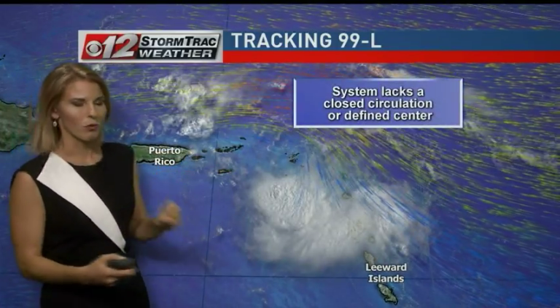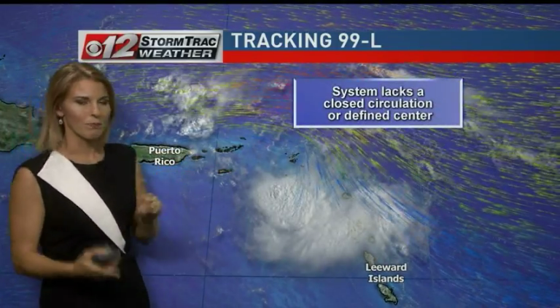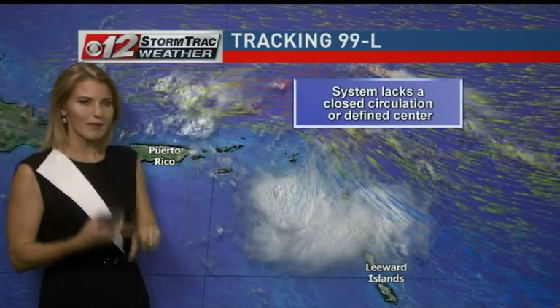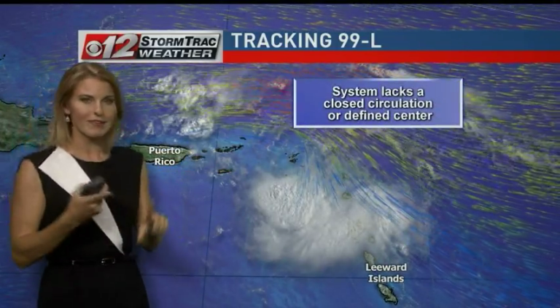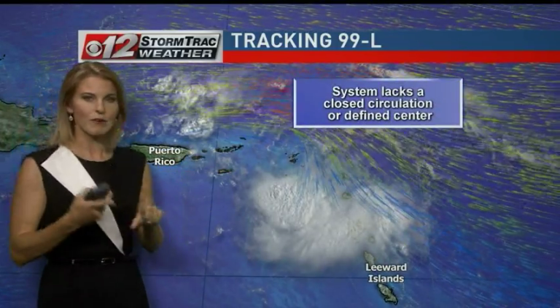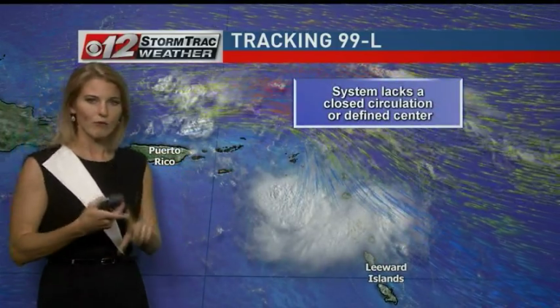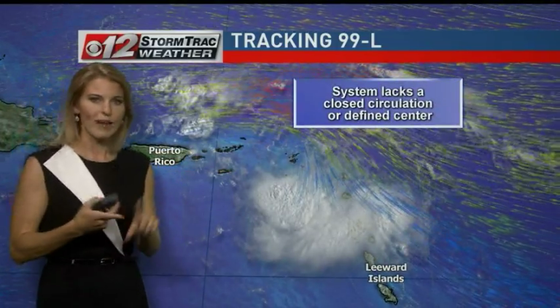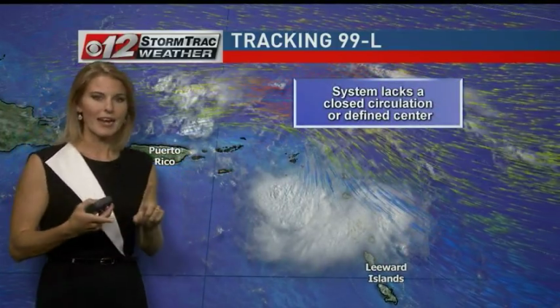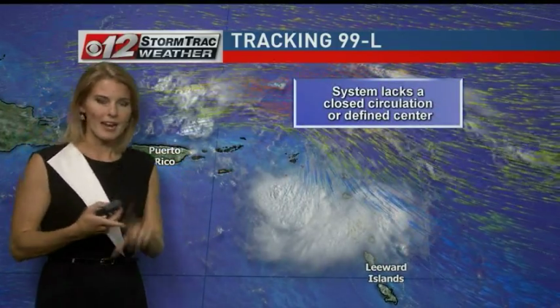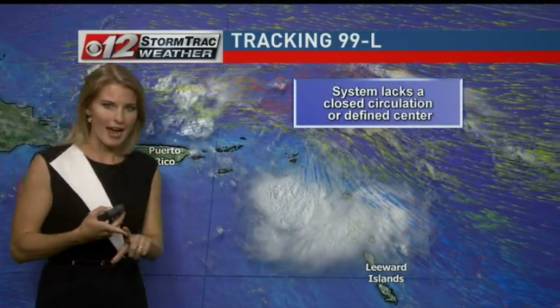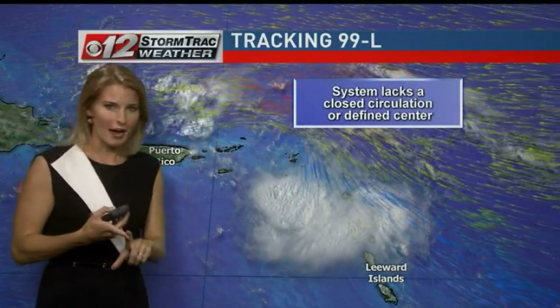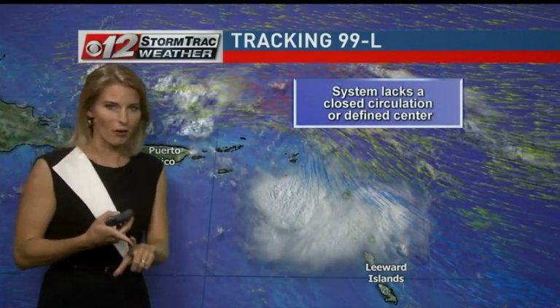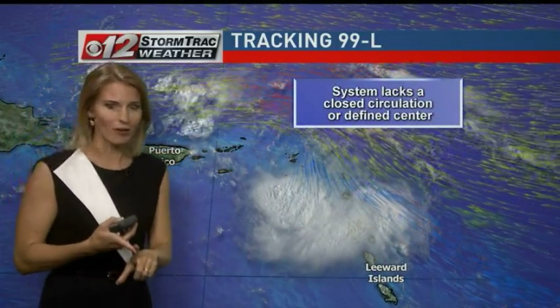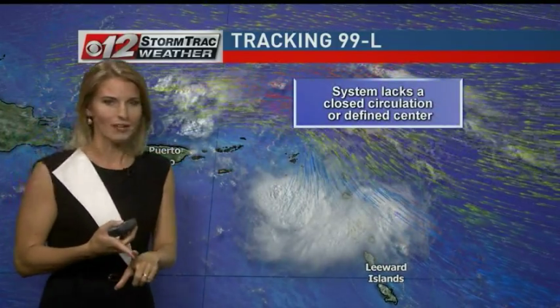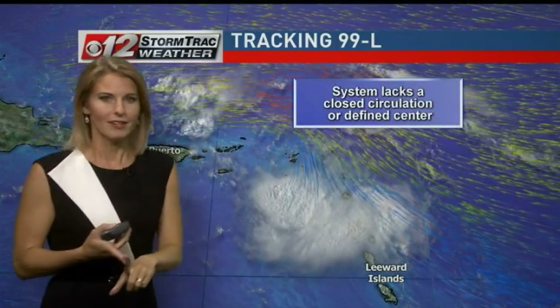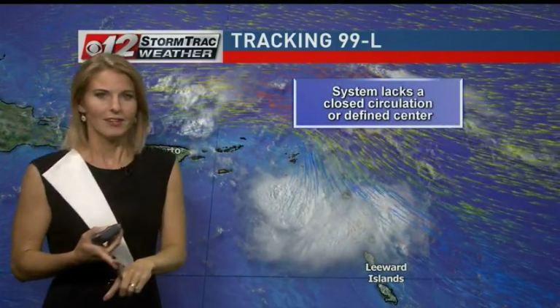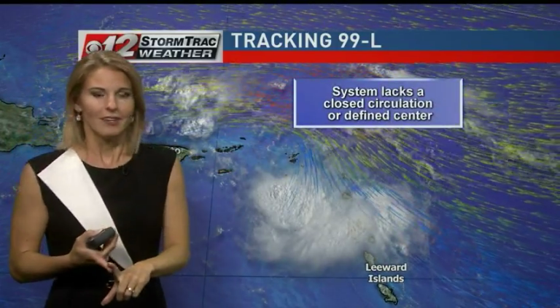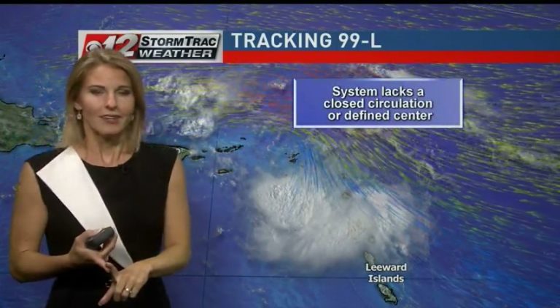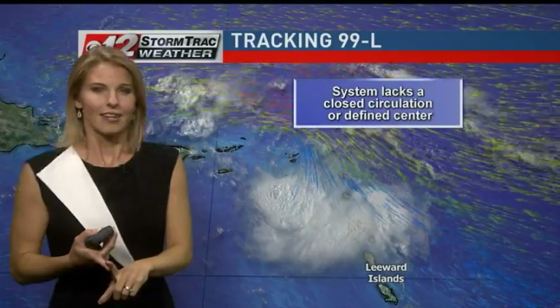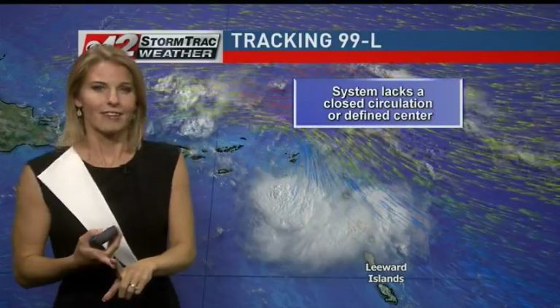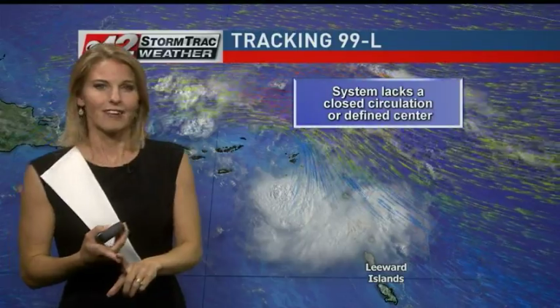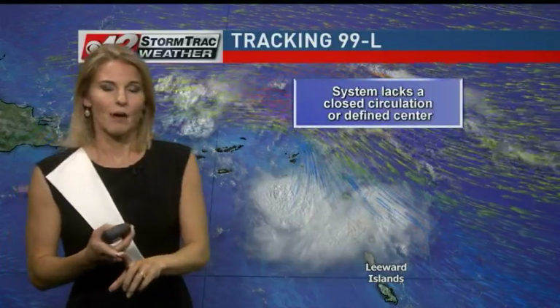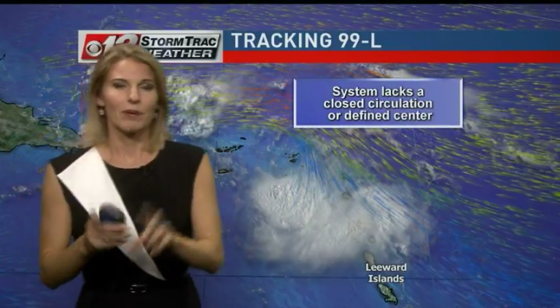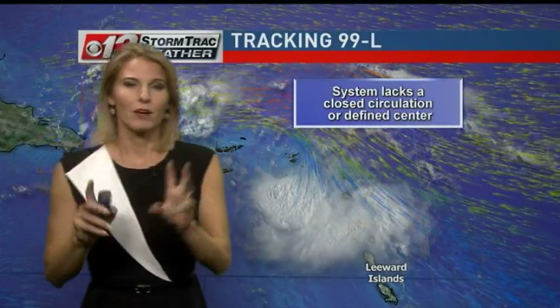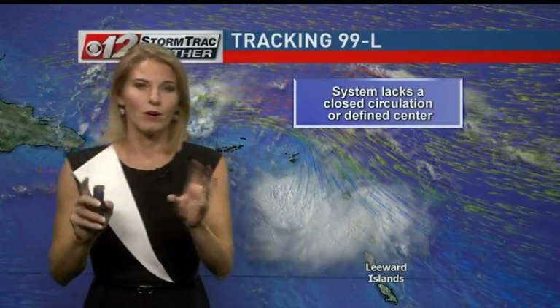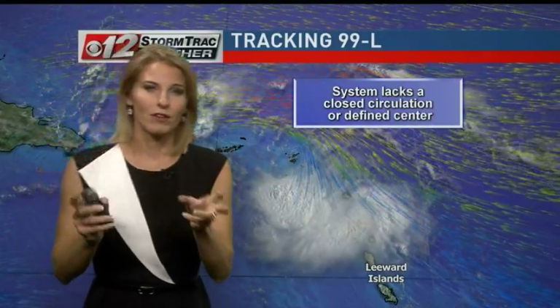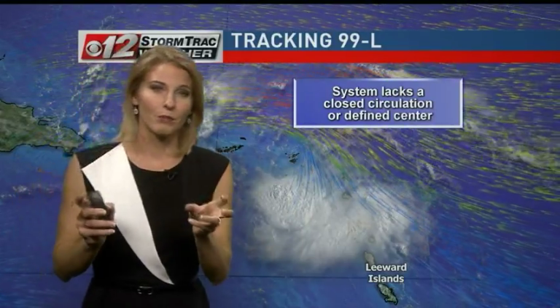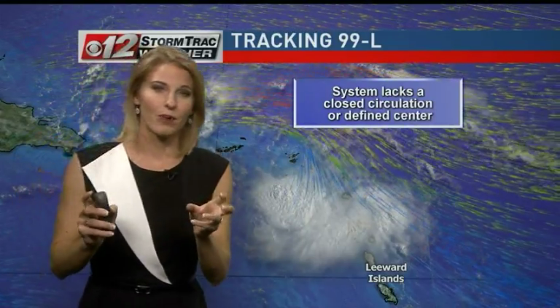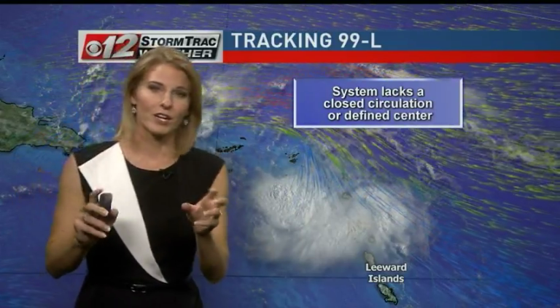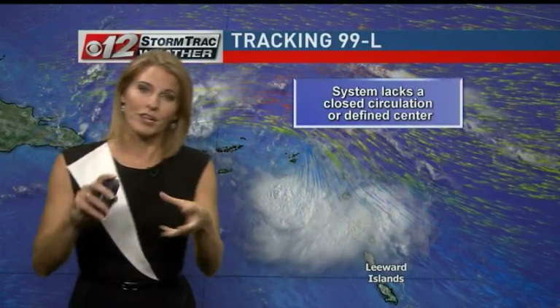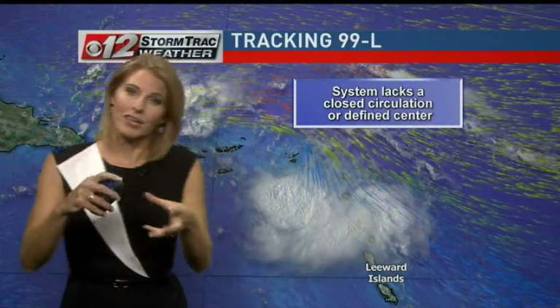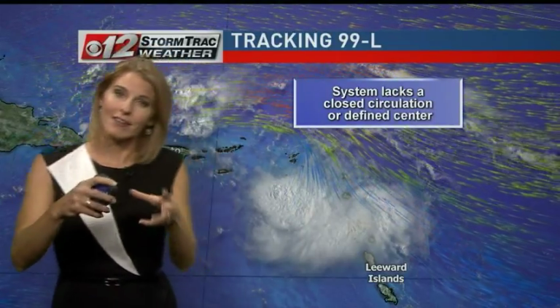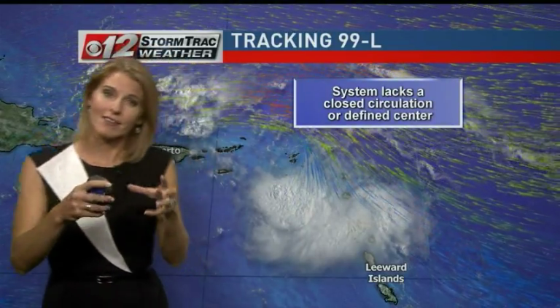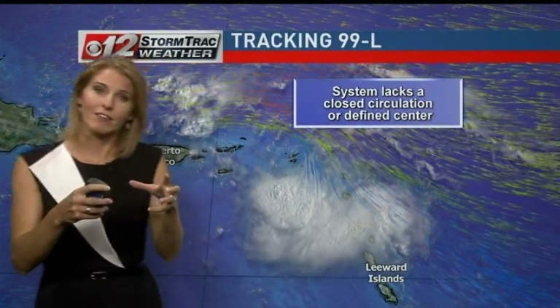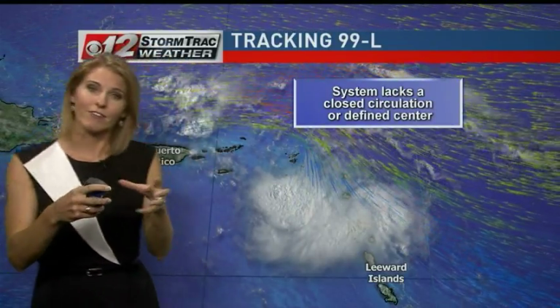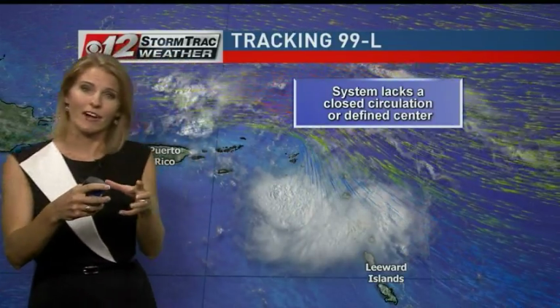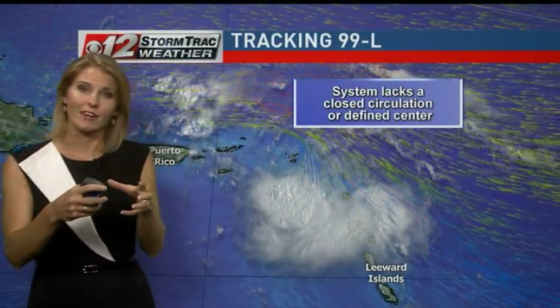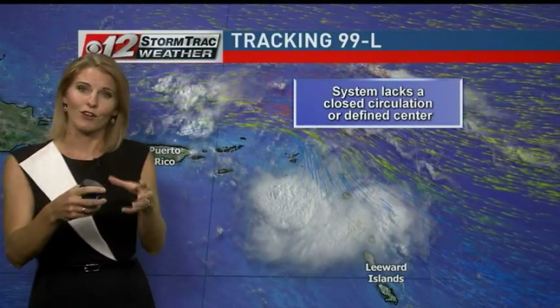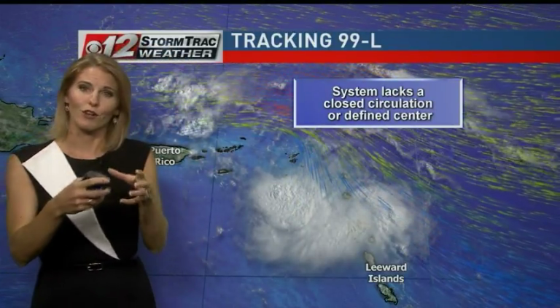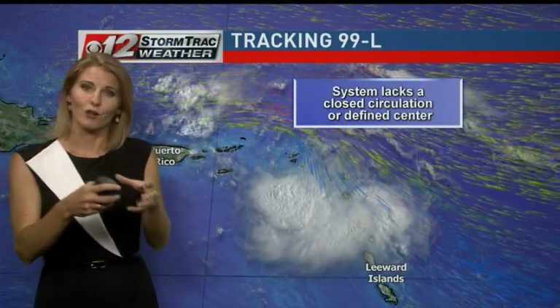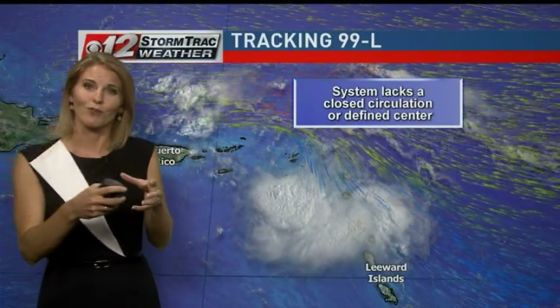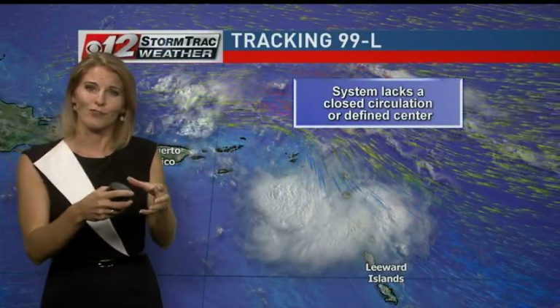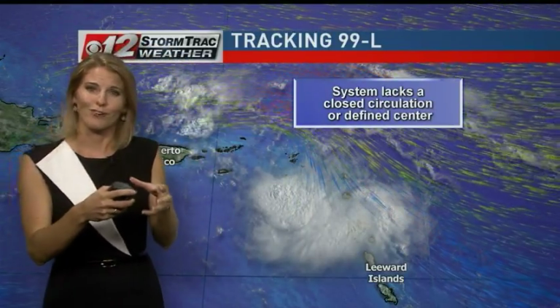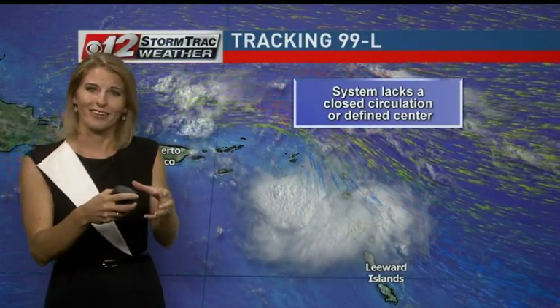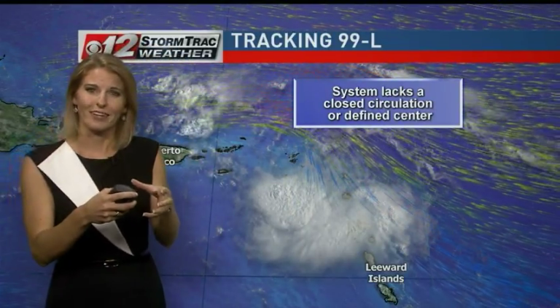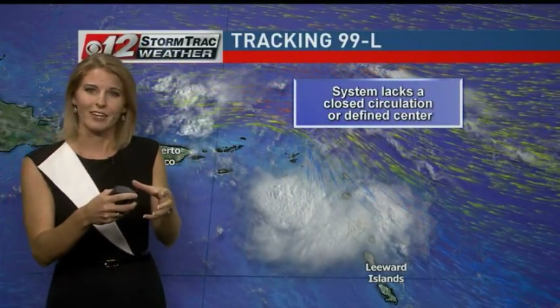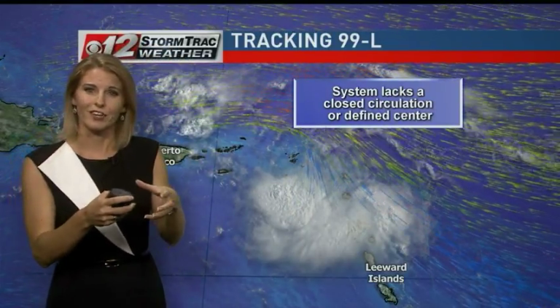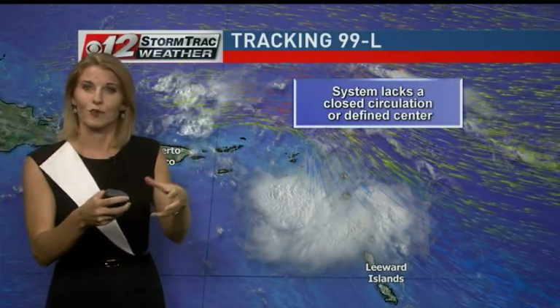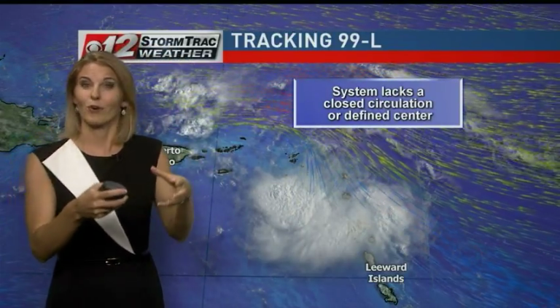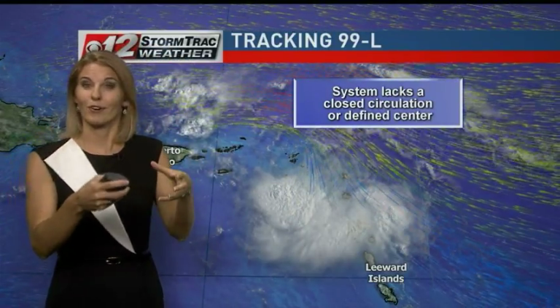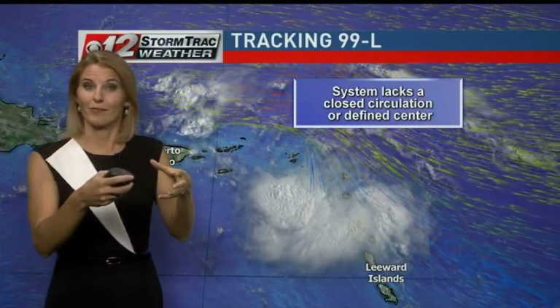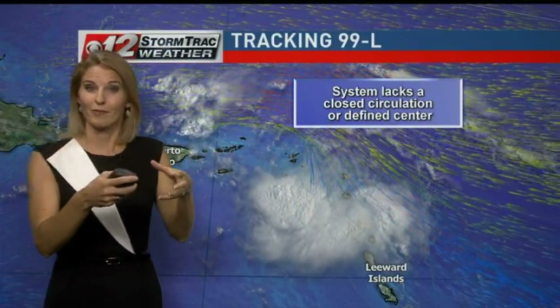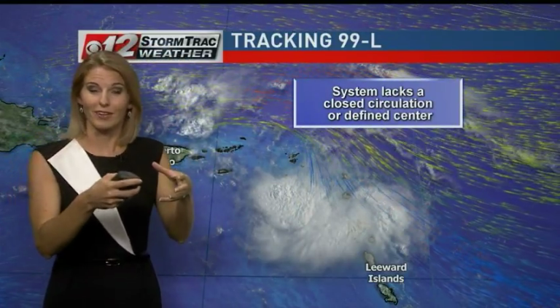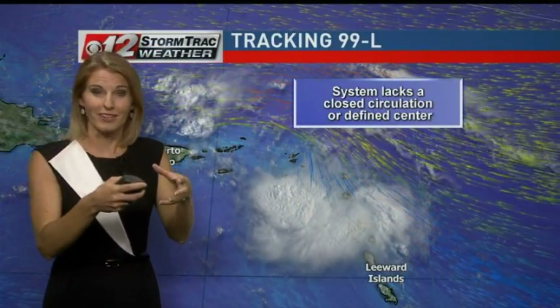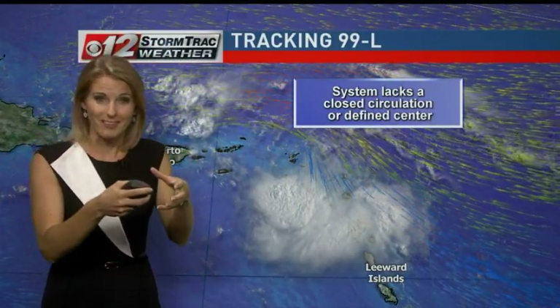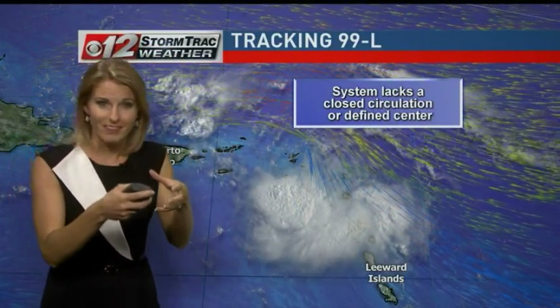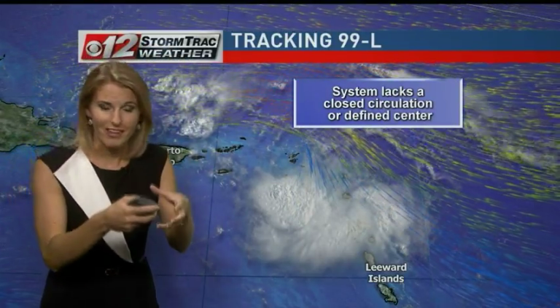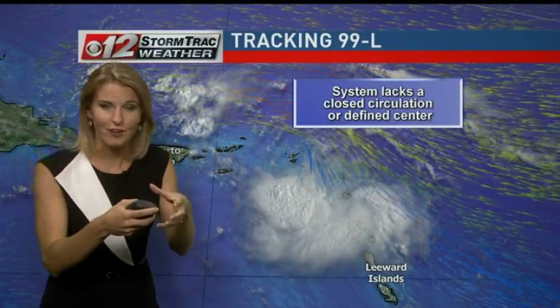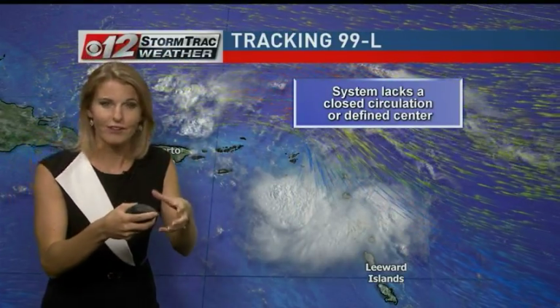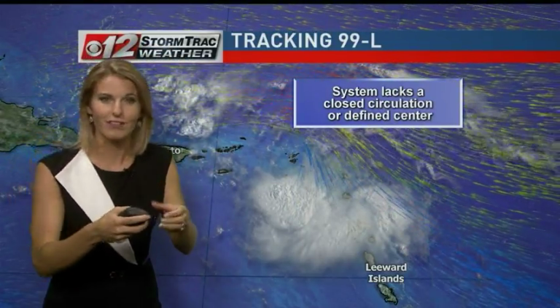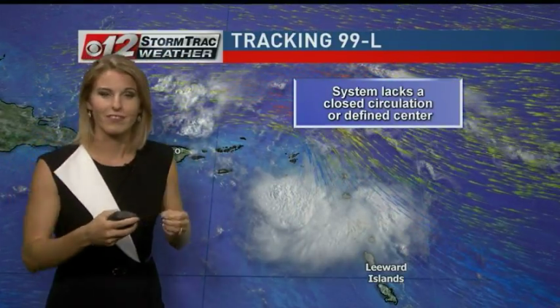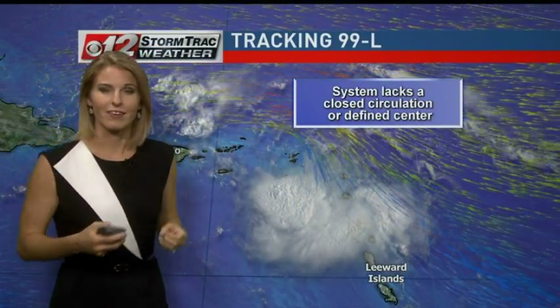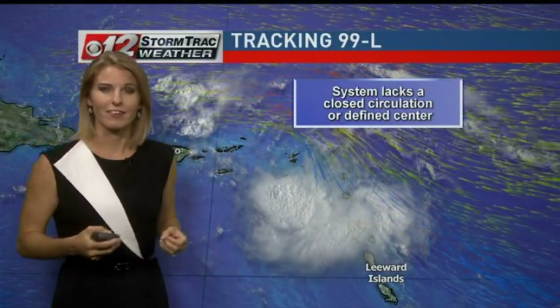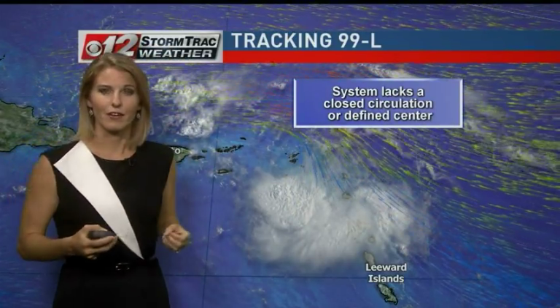What we're missing right now is what's preventing it from being called a depression — a defined closed circulation, or really the center of the system.